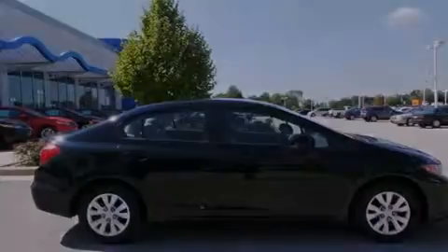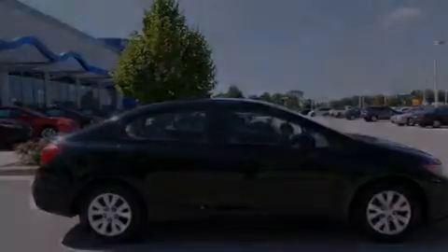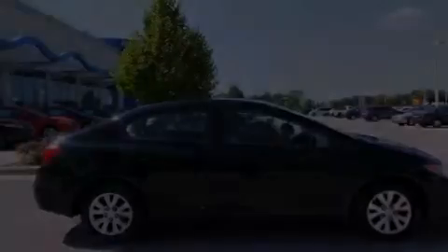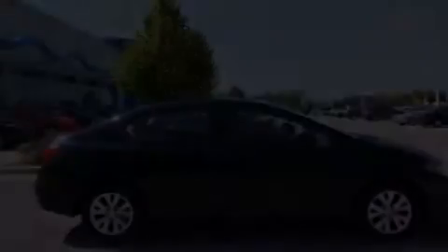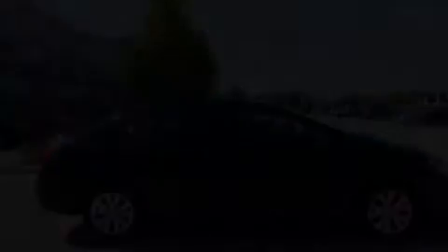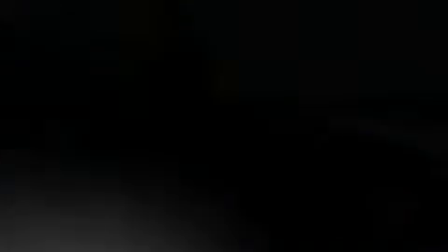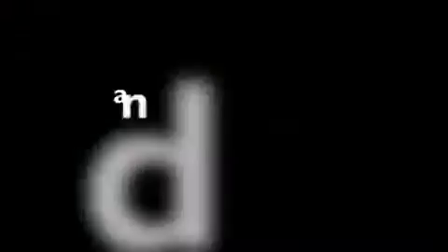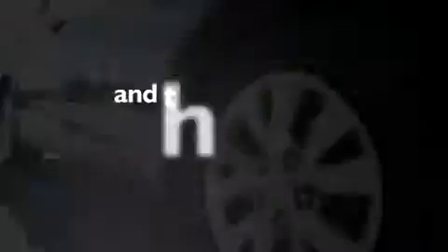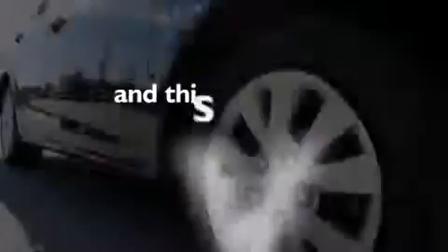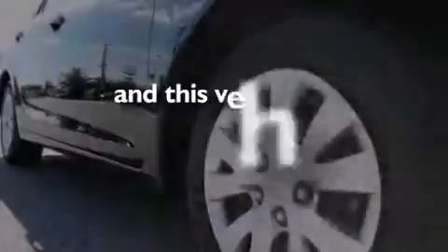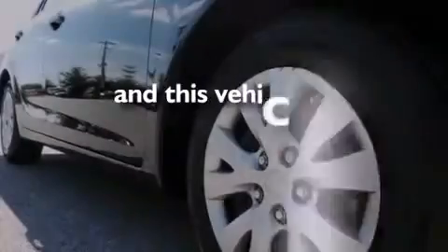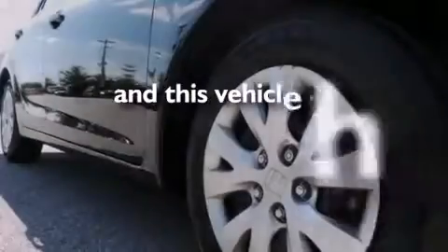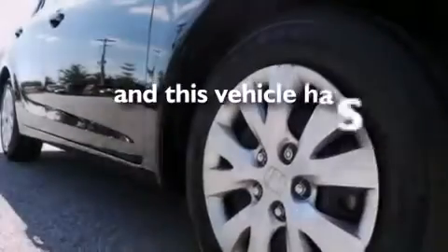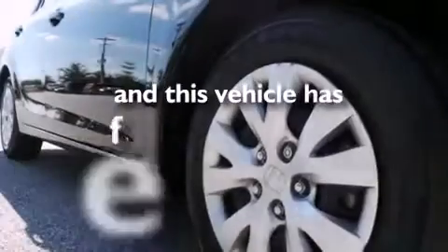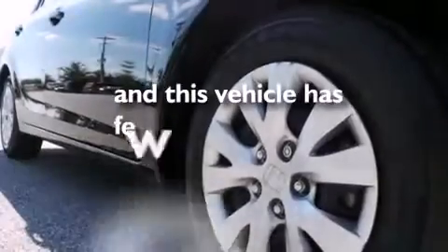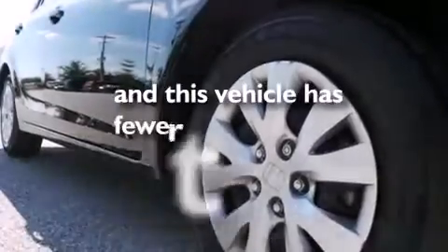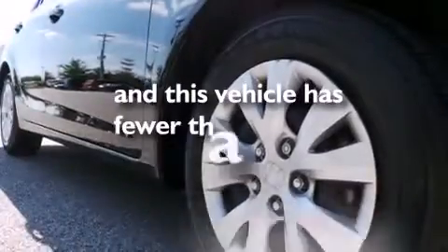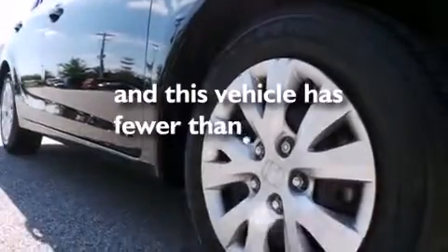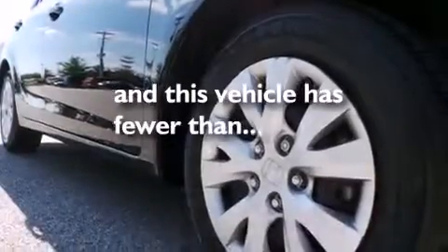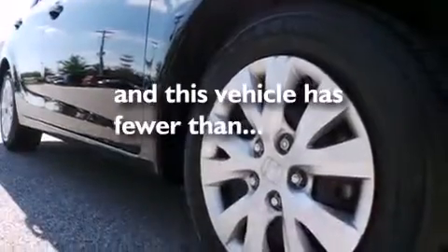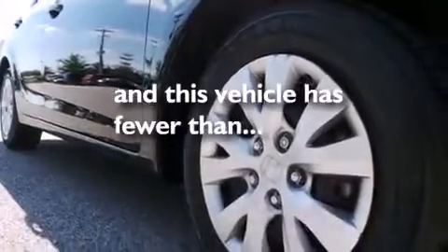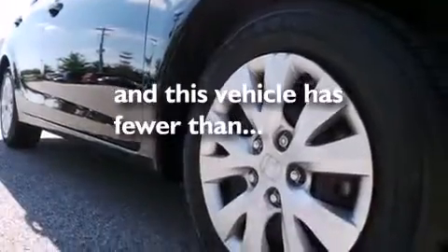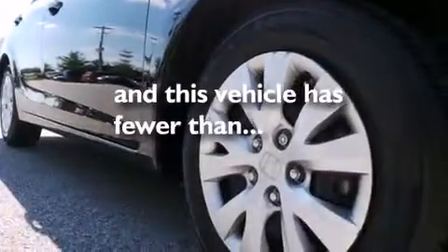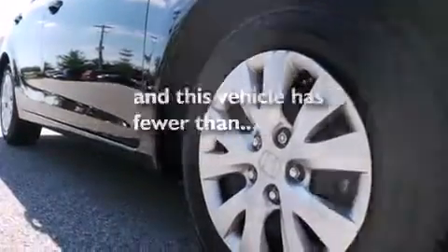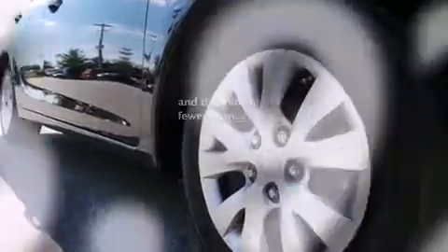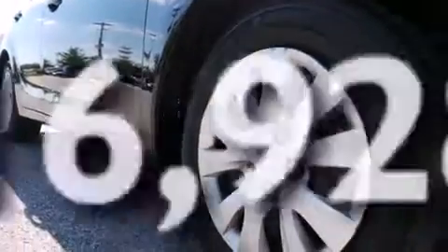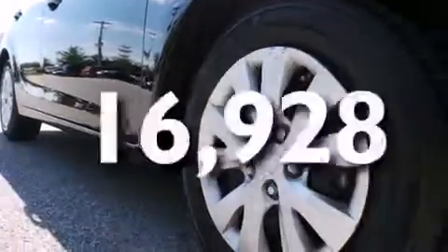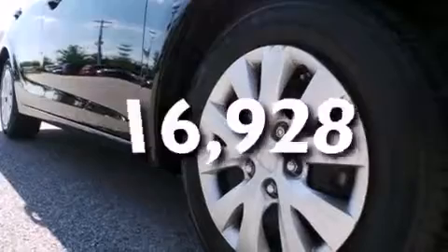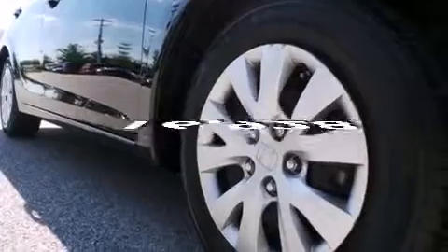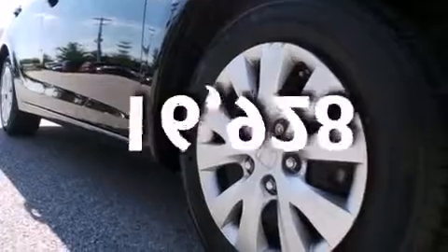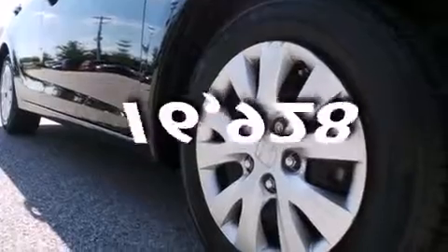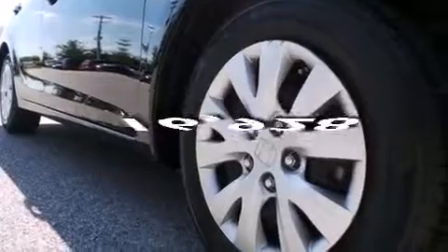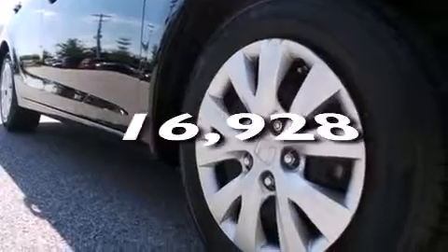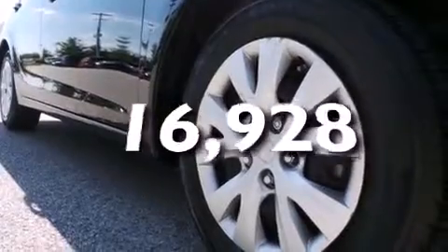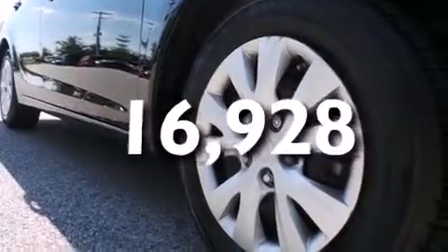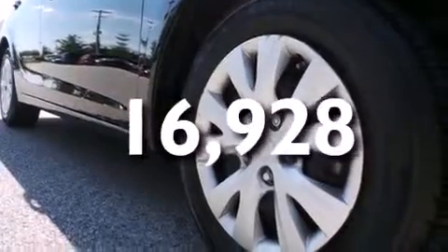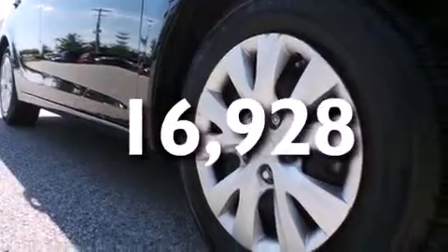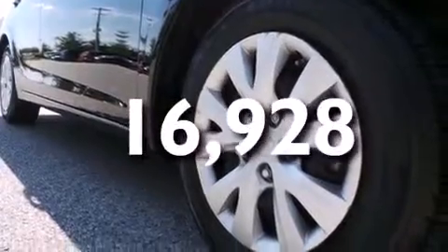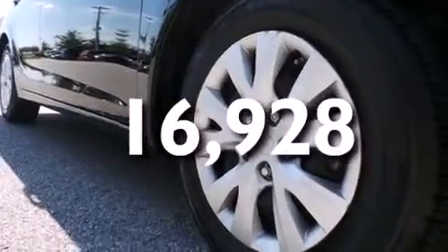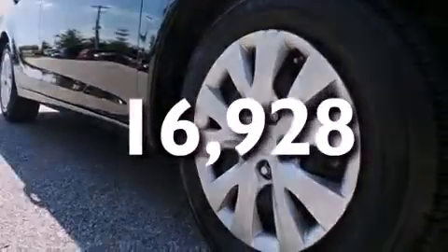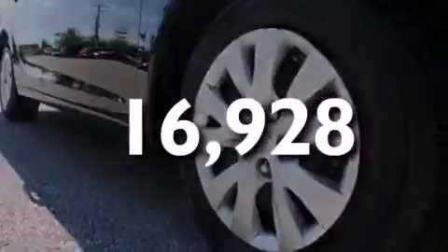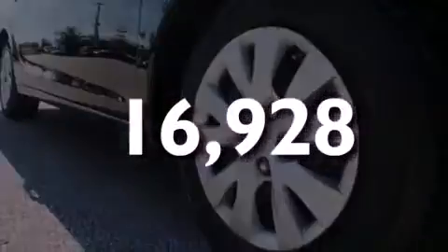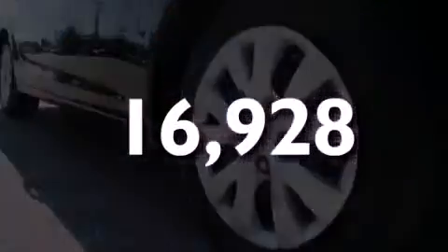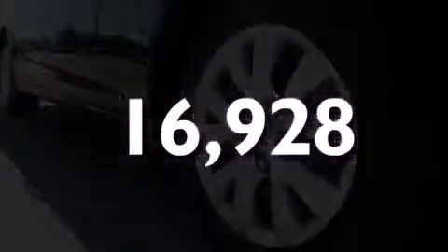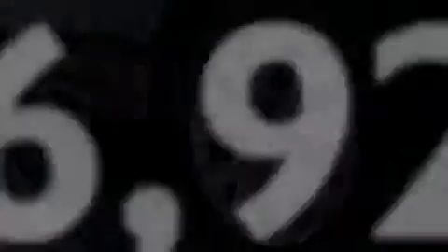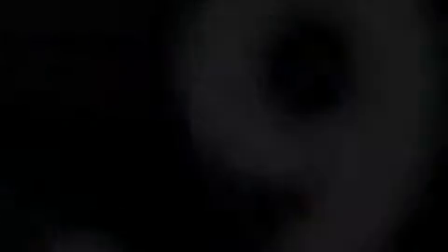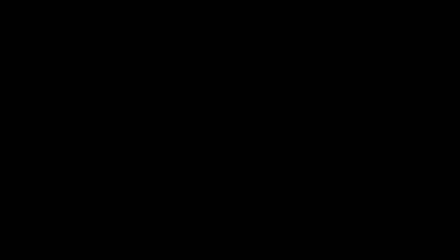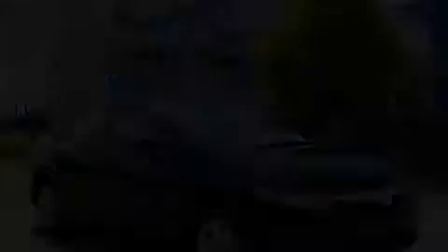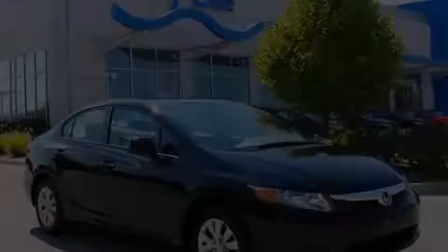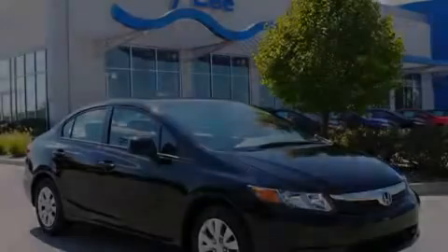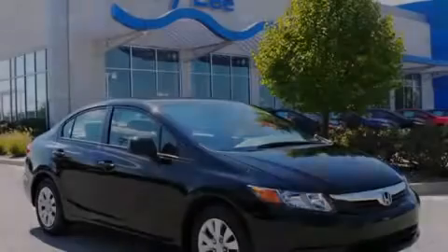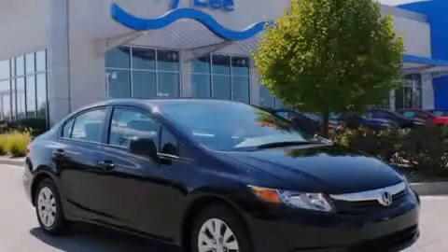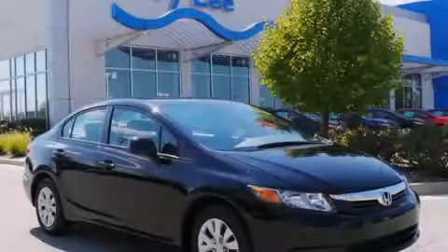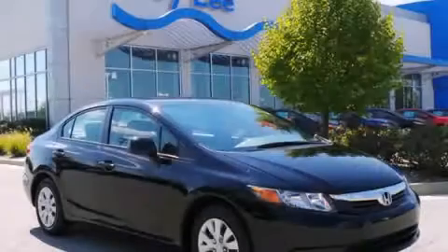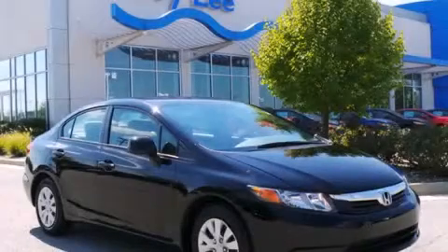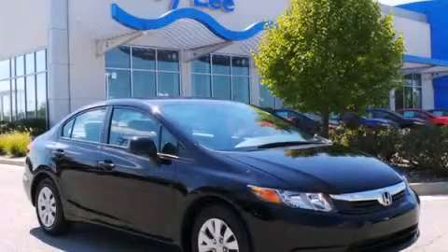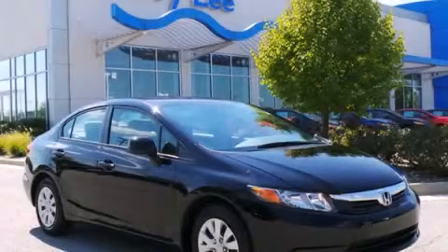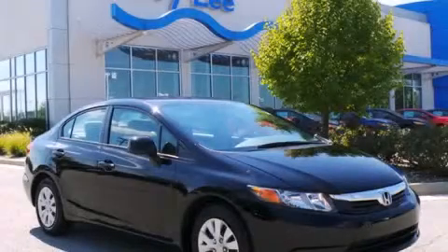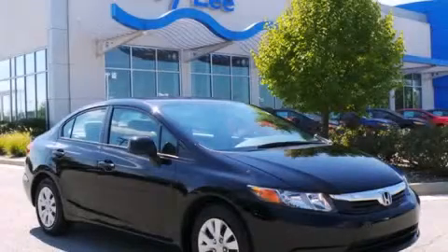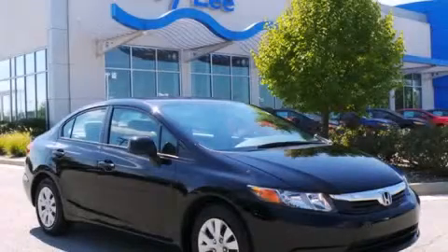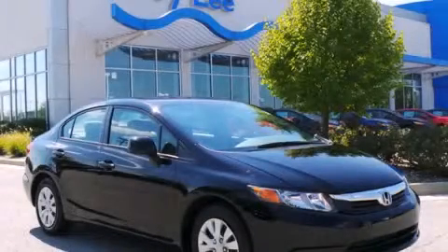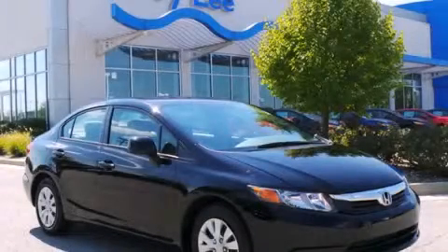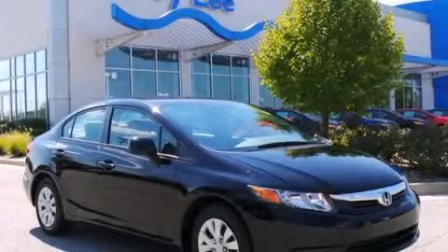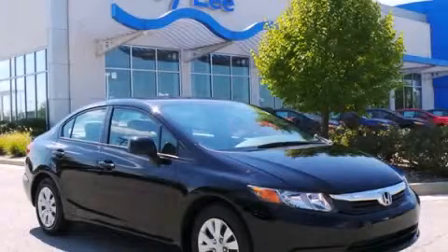This vehicle has less than 17,000 miles. Stop by today and test drive this vehicle for yourself.